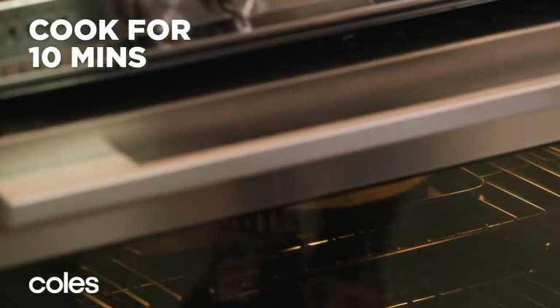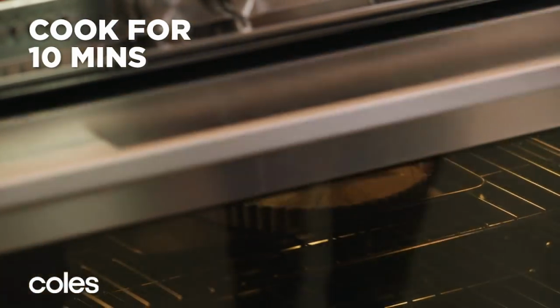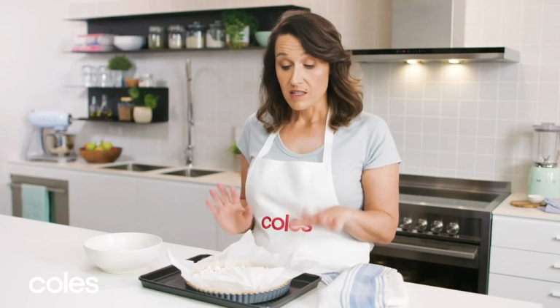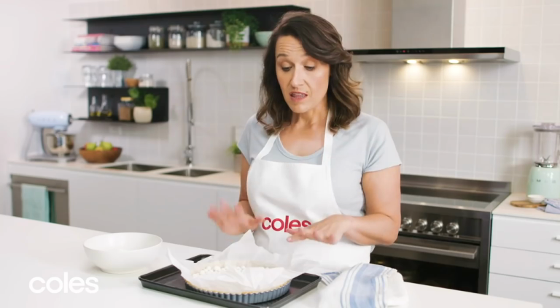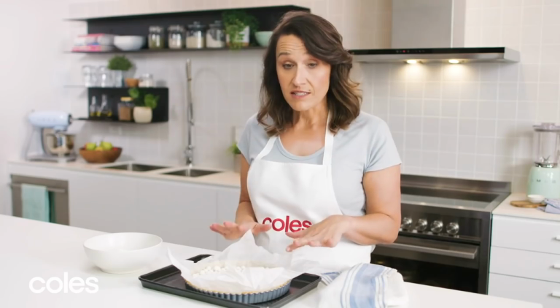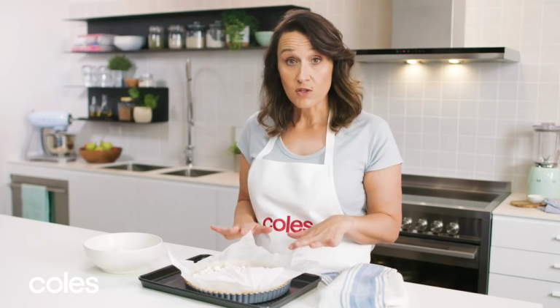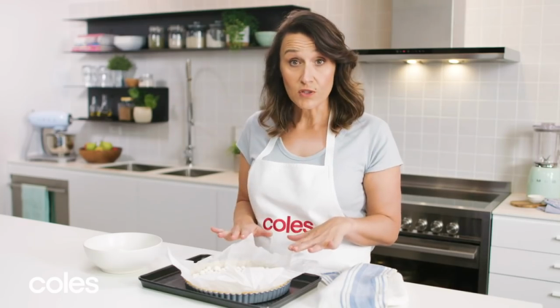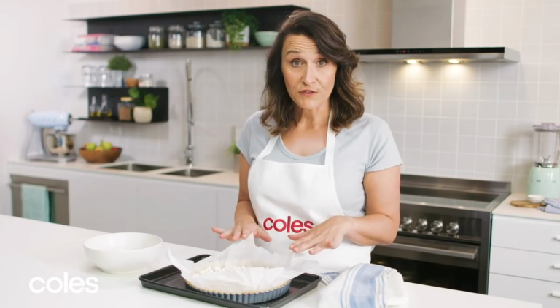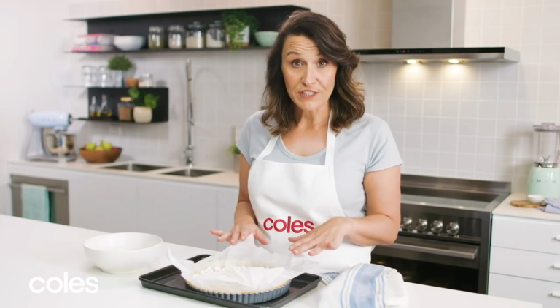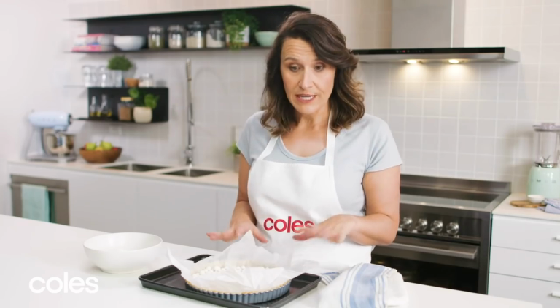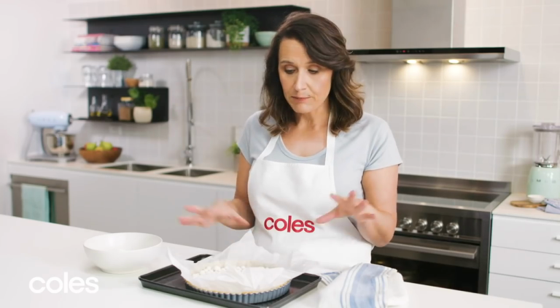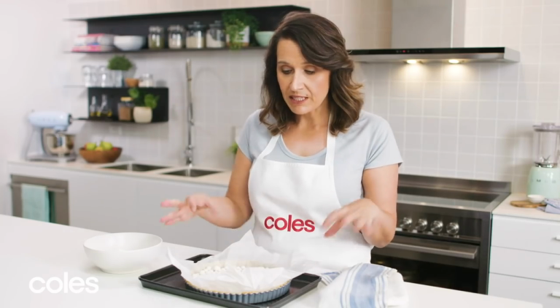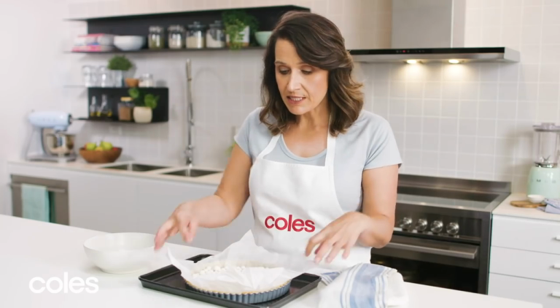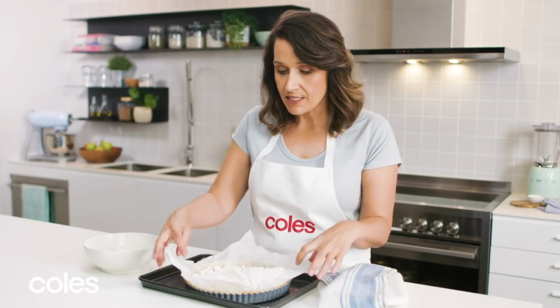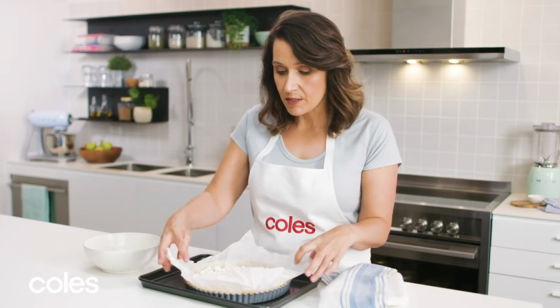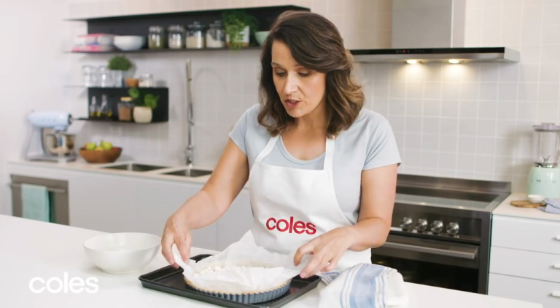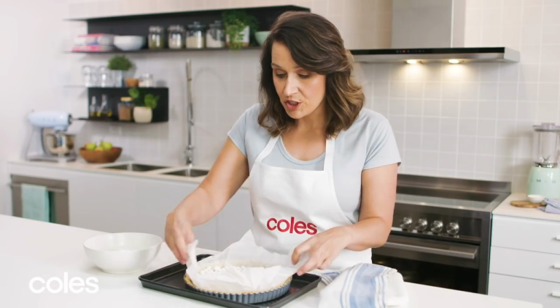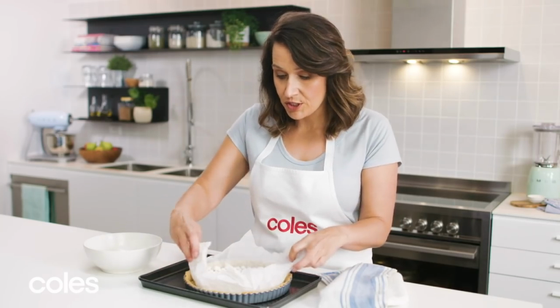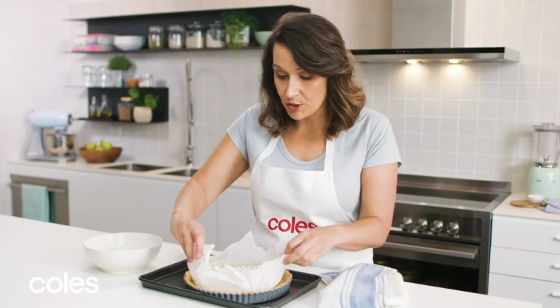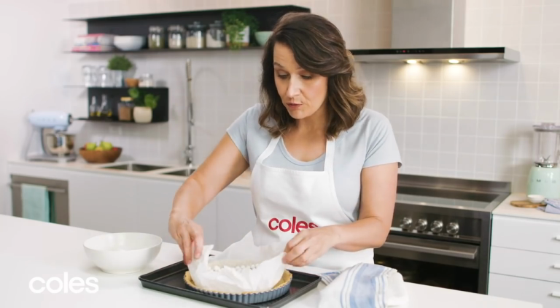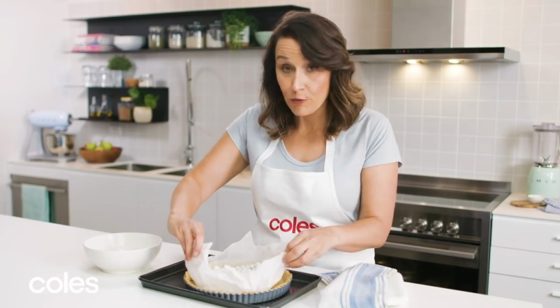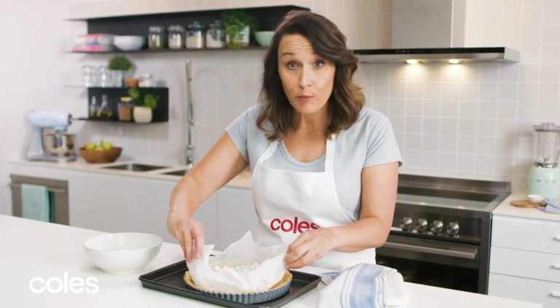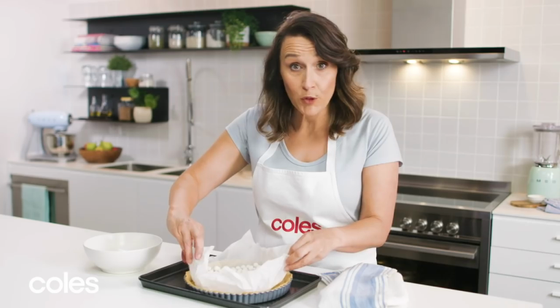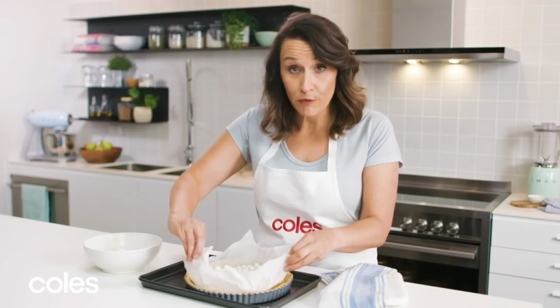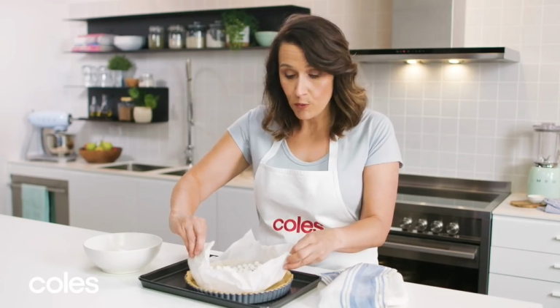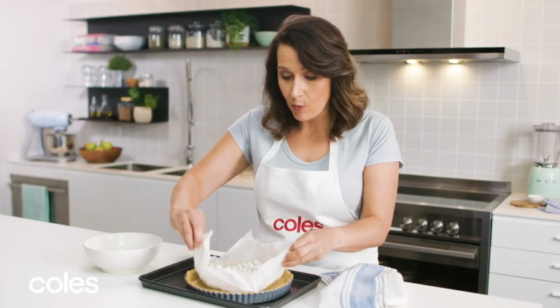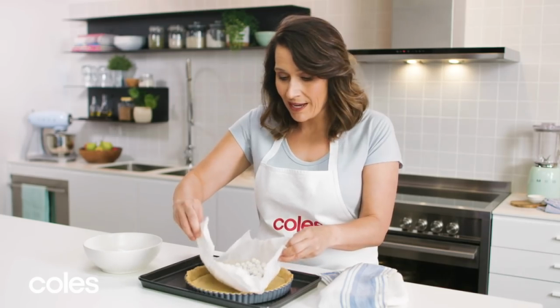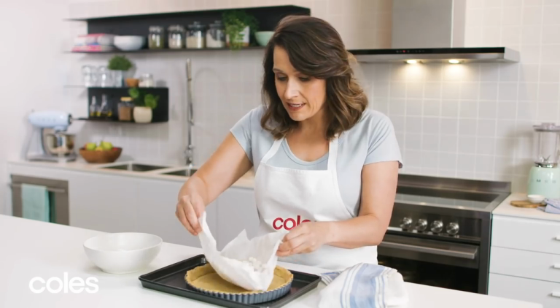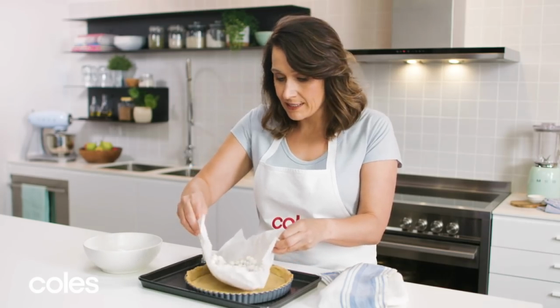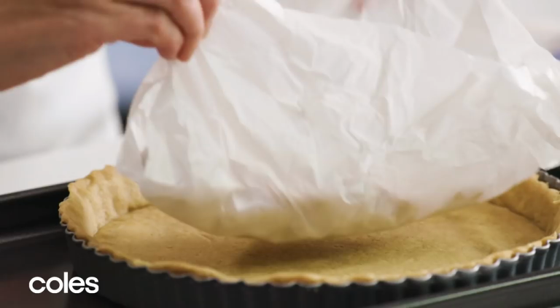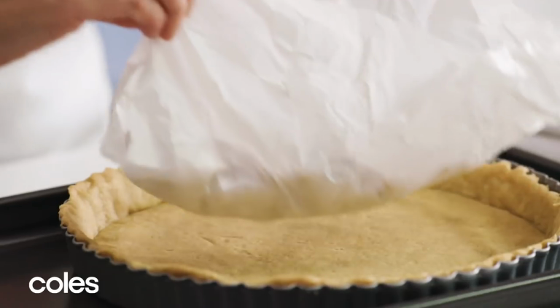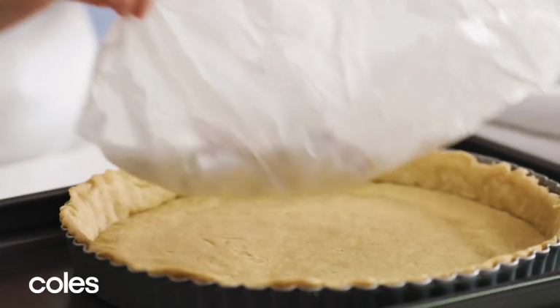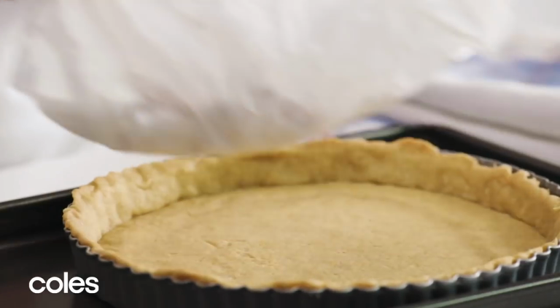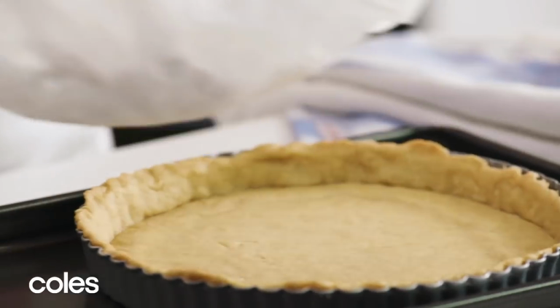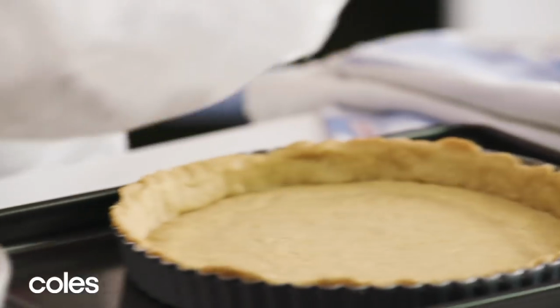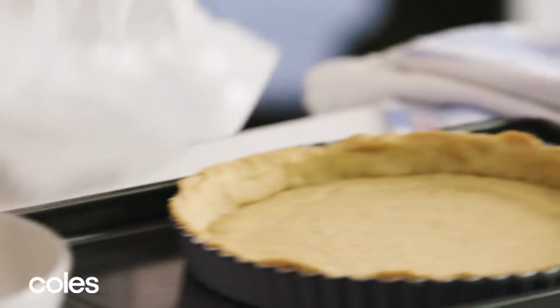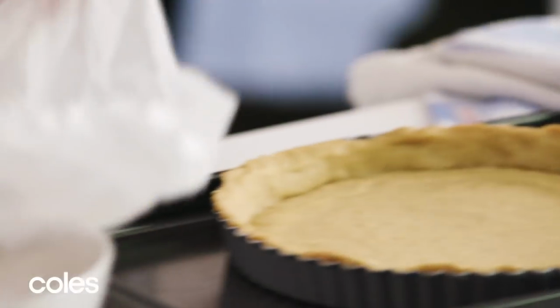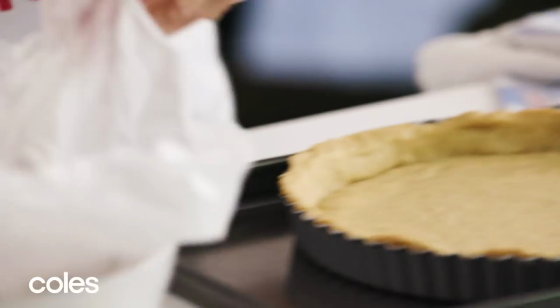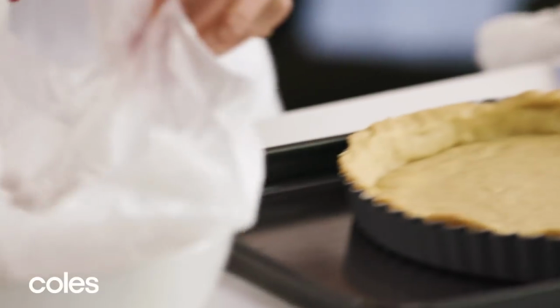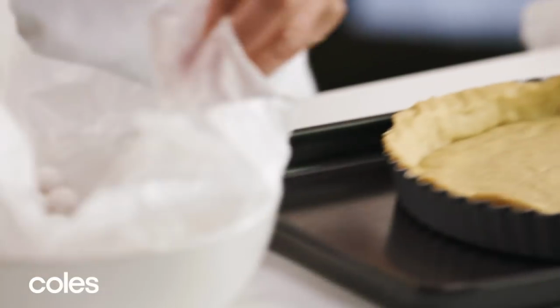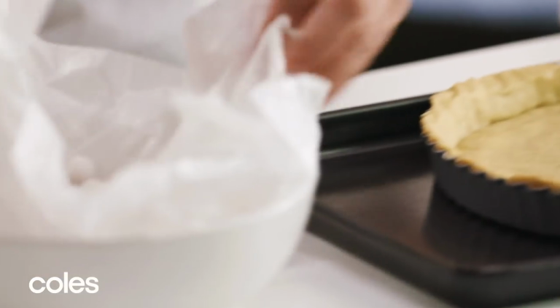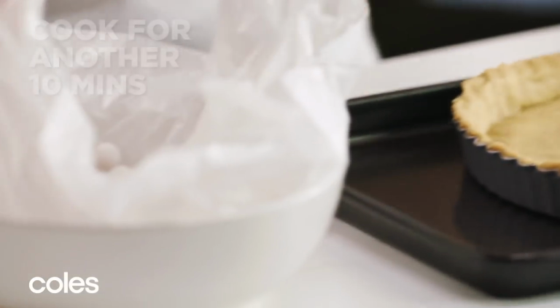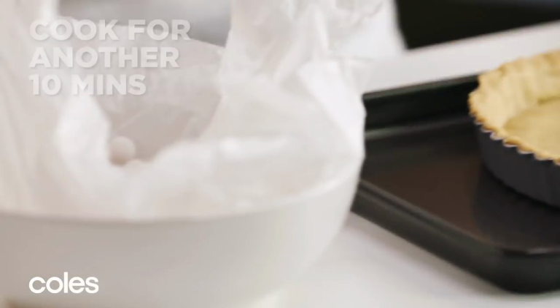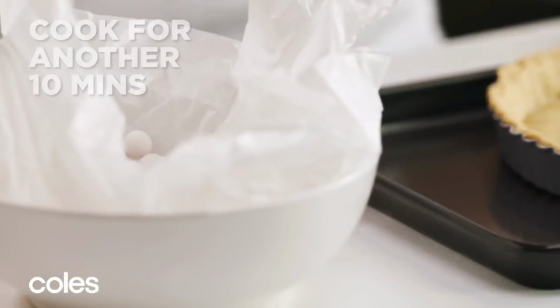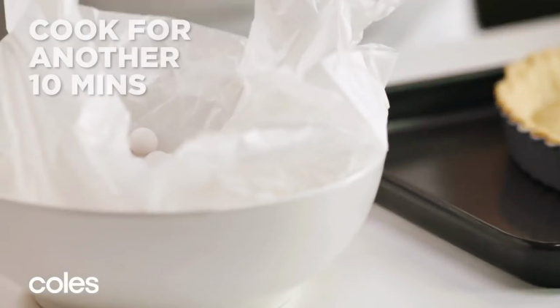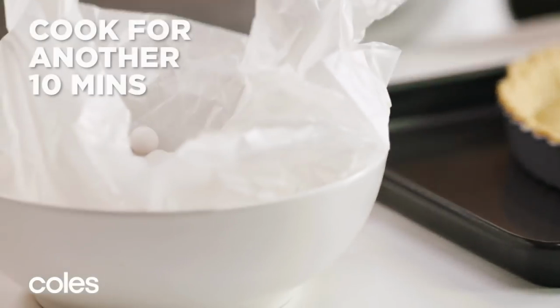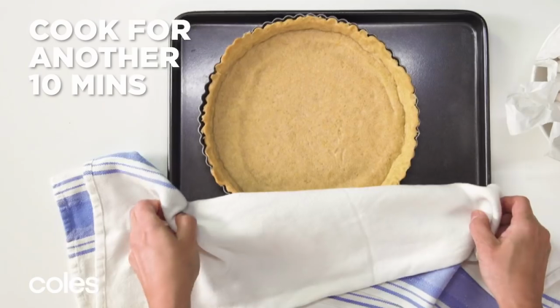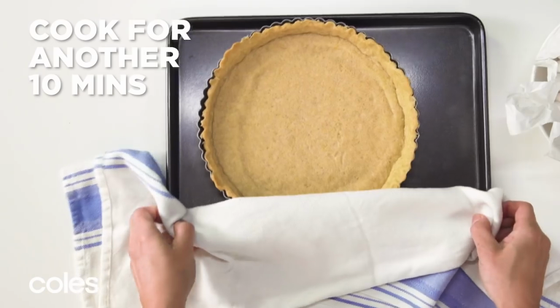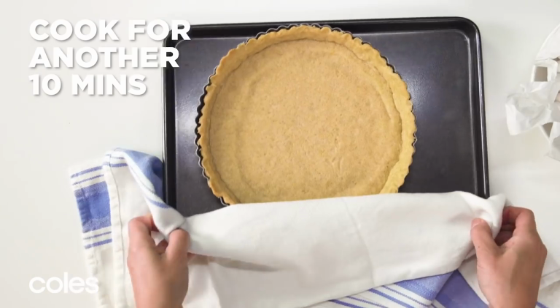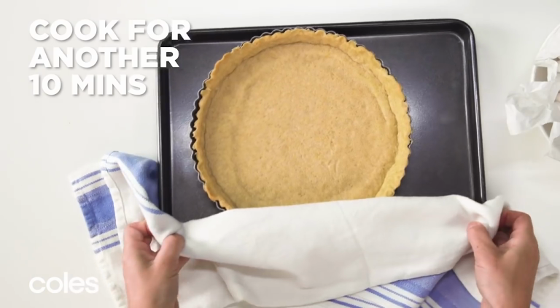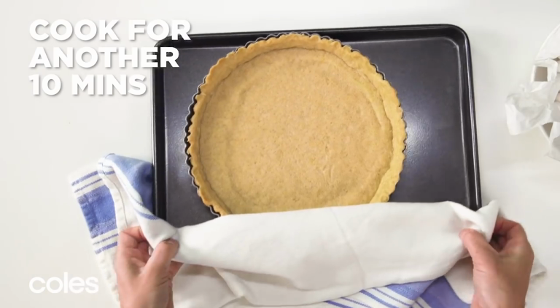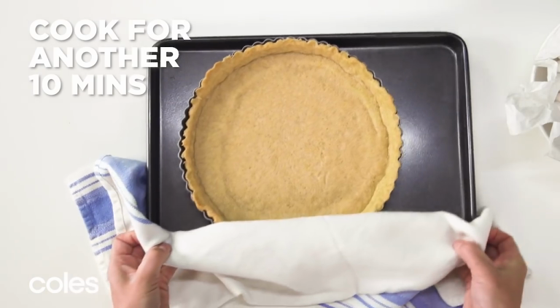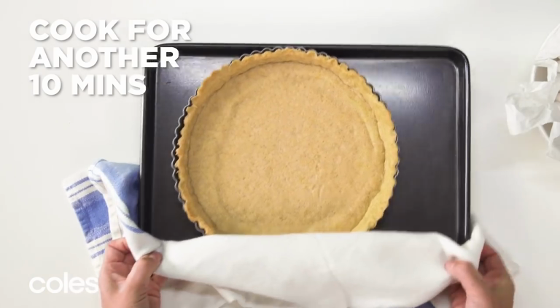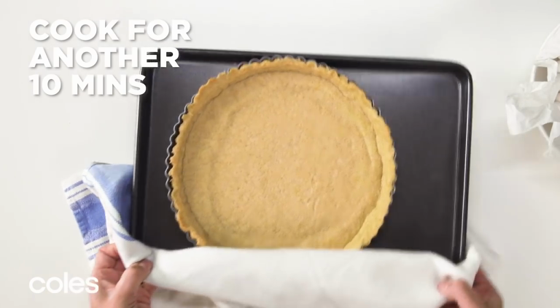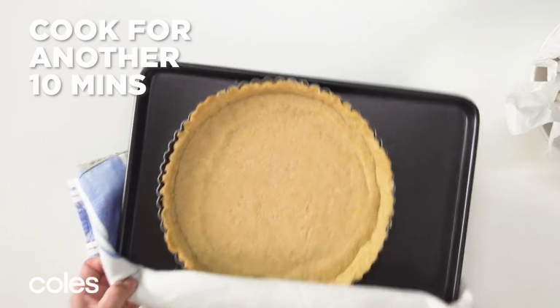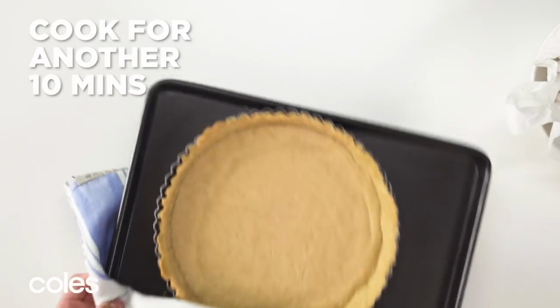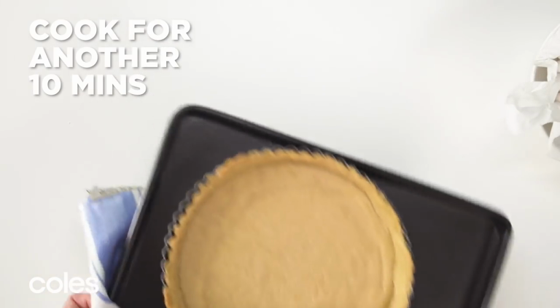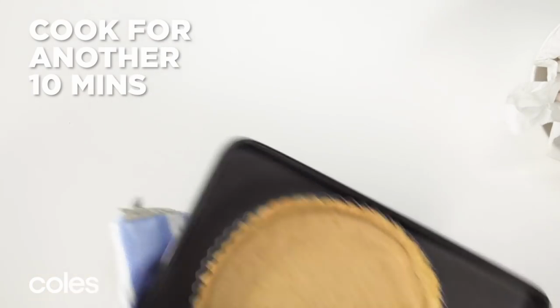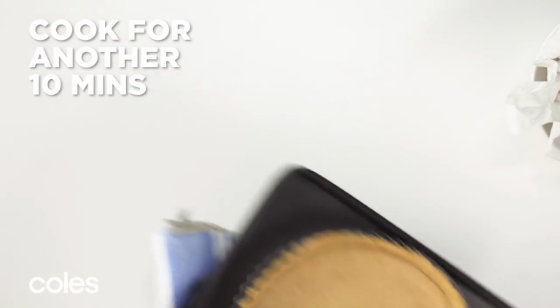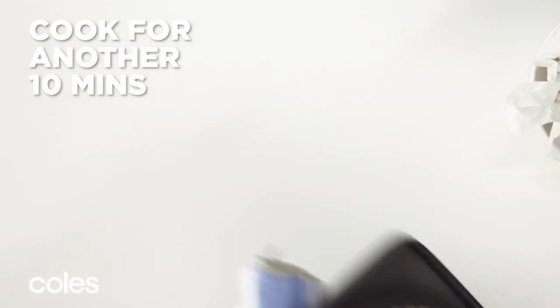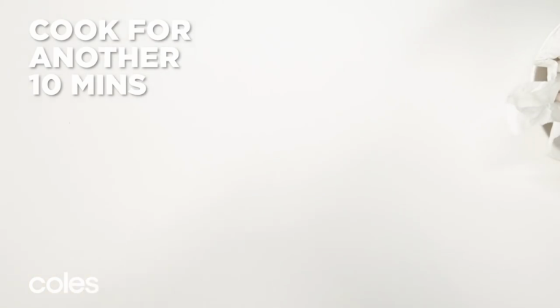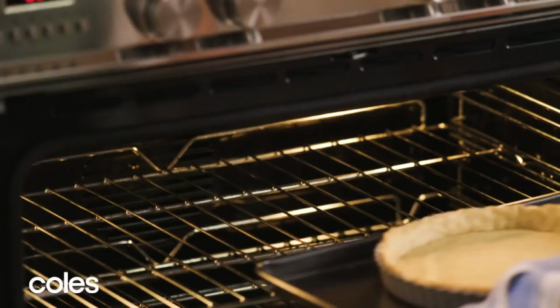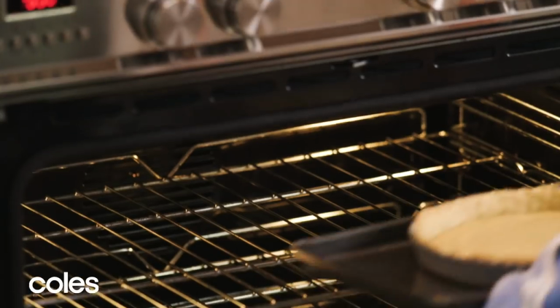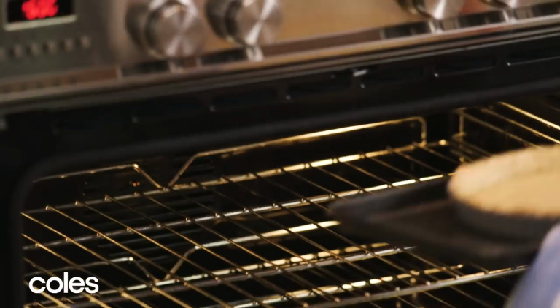Once it's cooked for 10 minutes, remove the weights and return the pie crust to the oven for another 10 minutes to continue cooking.